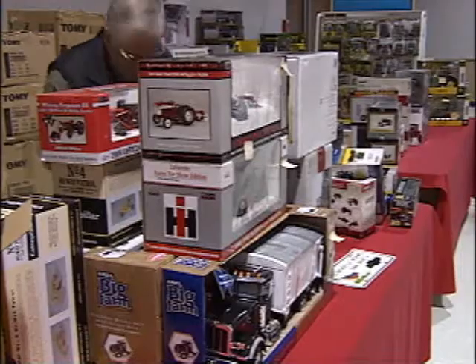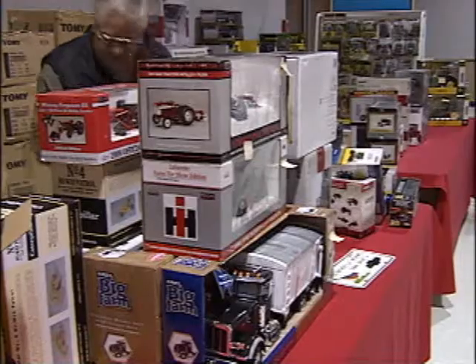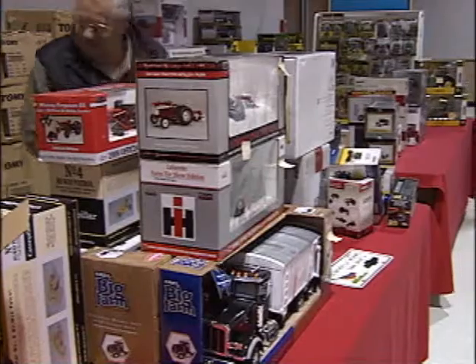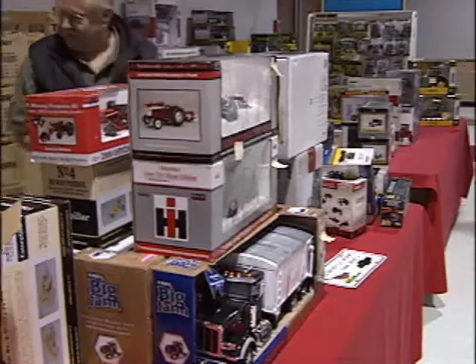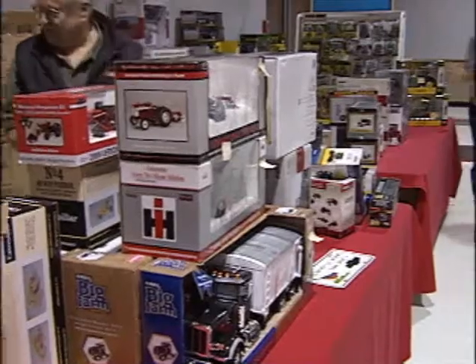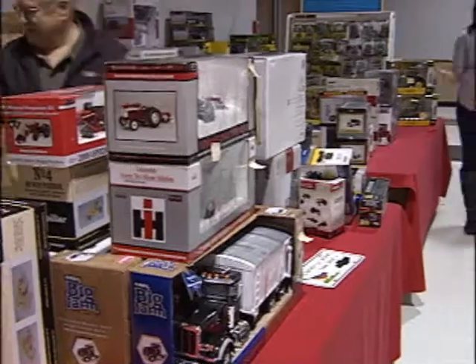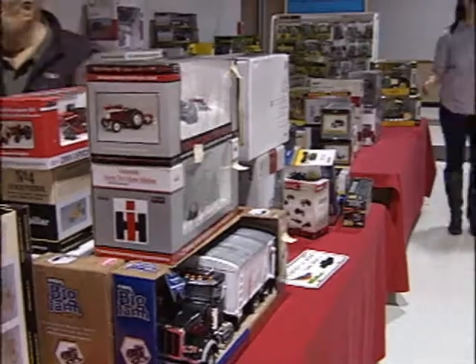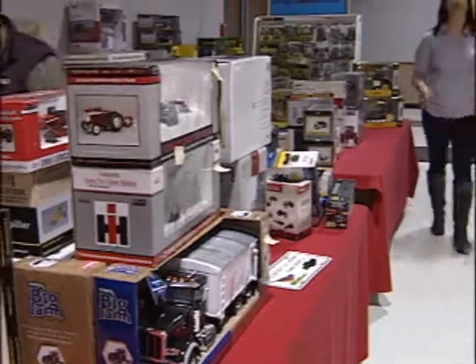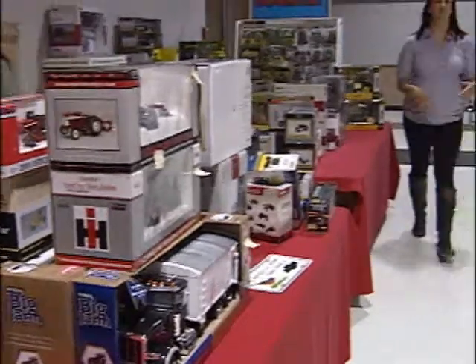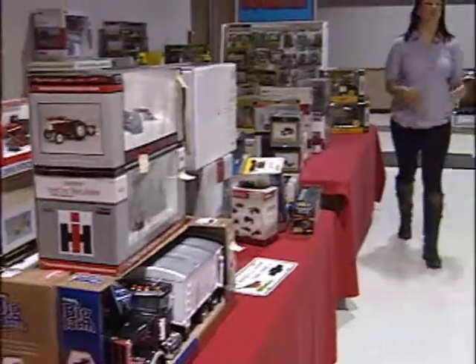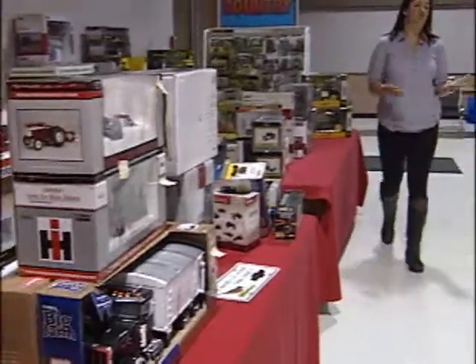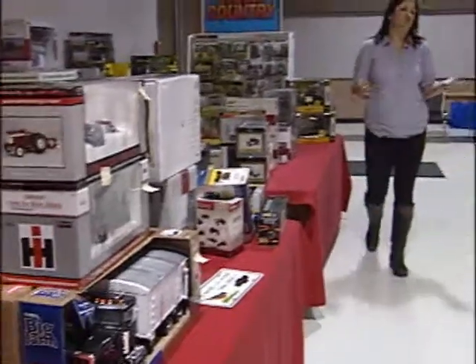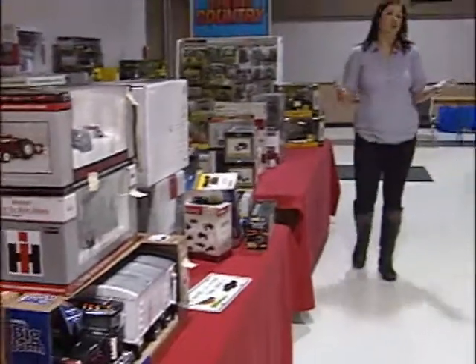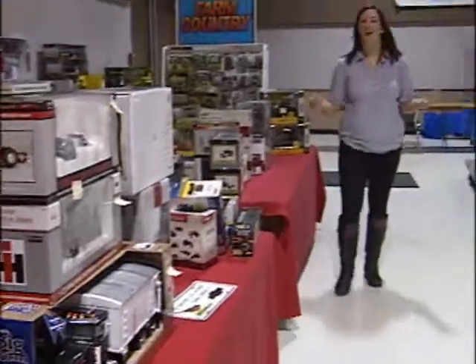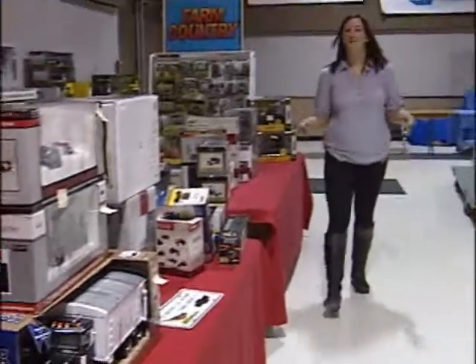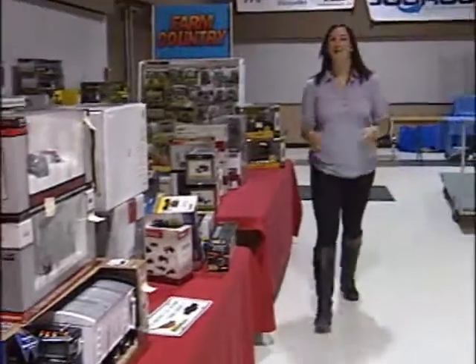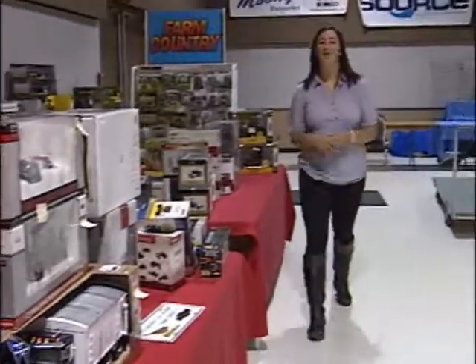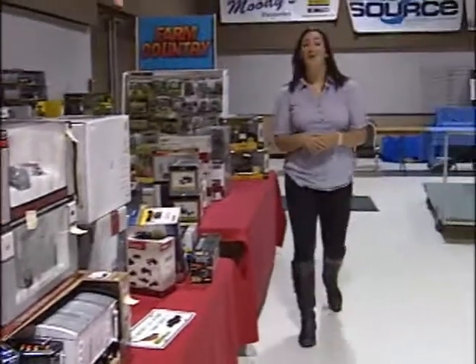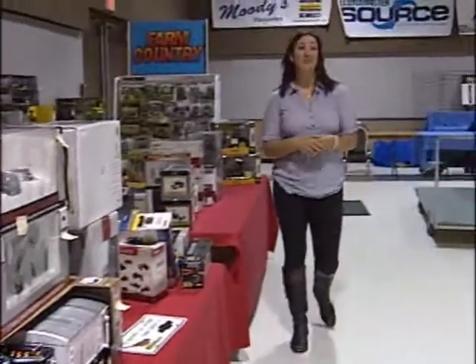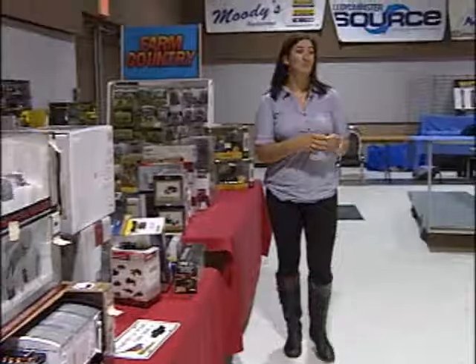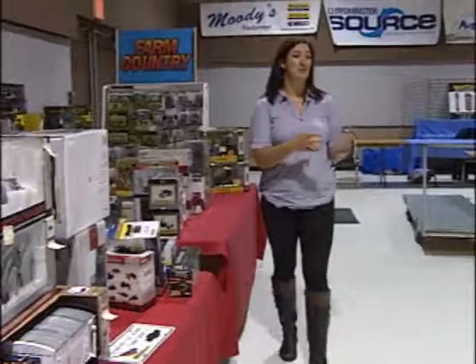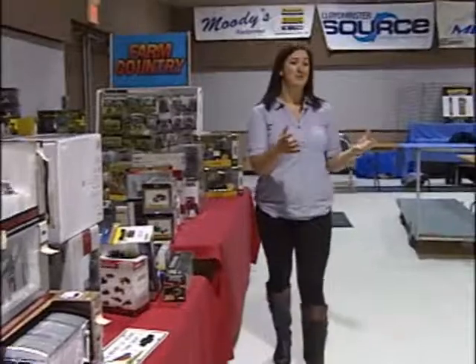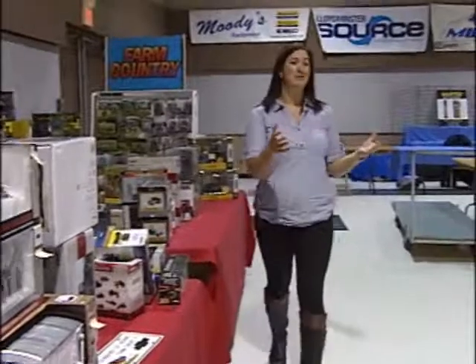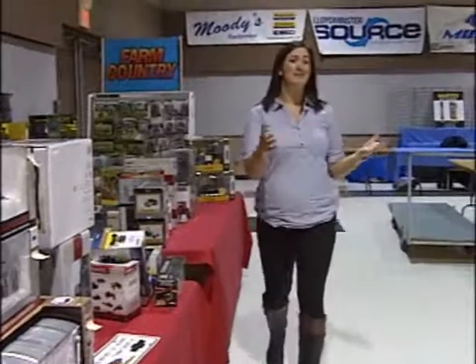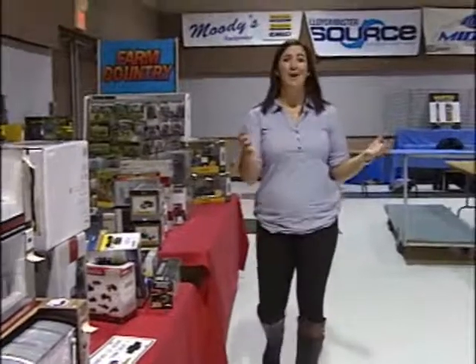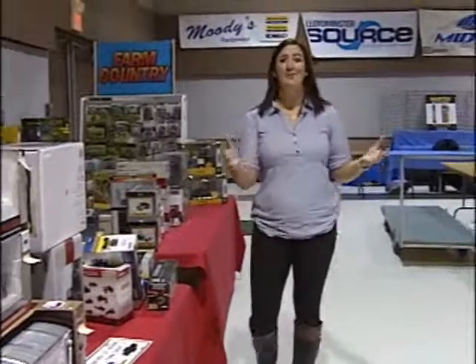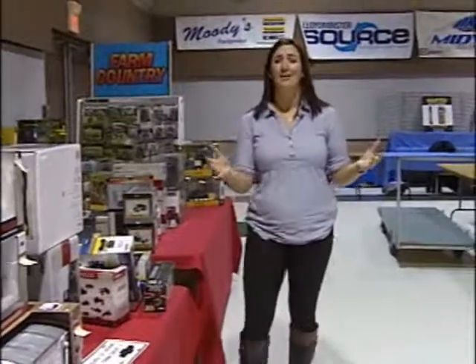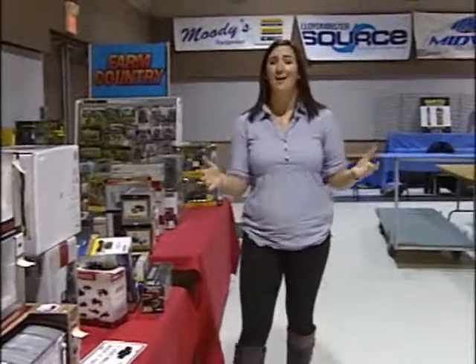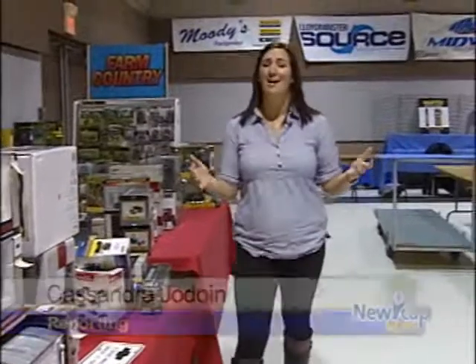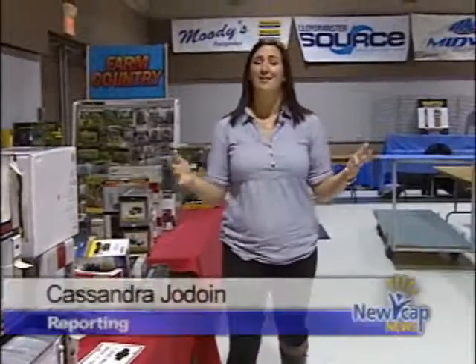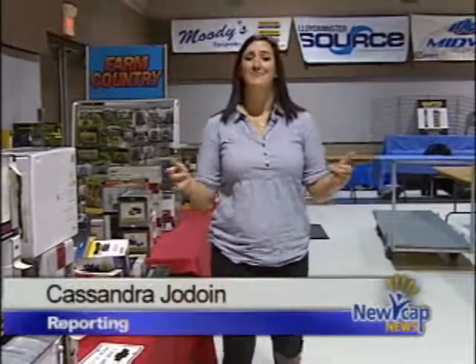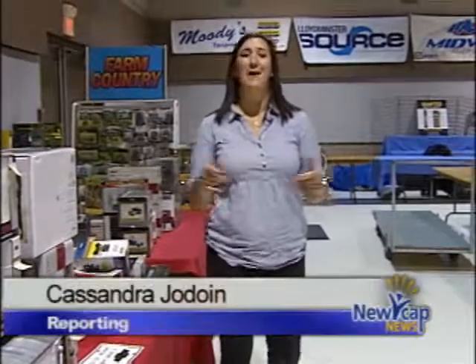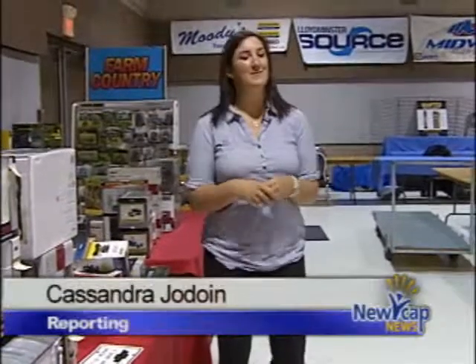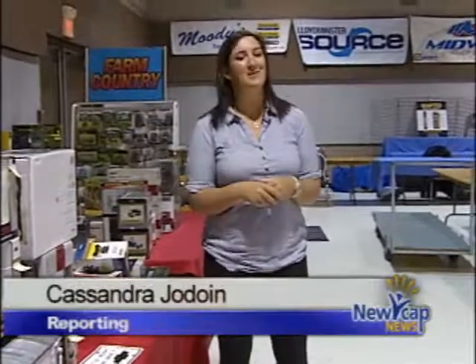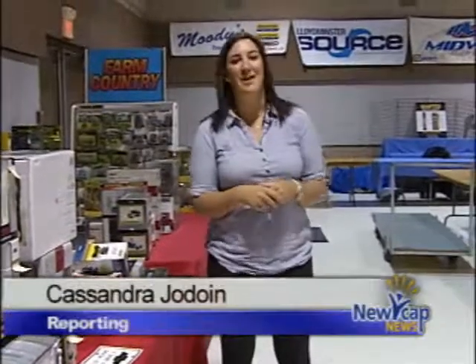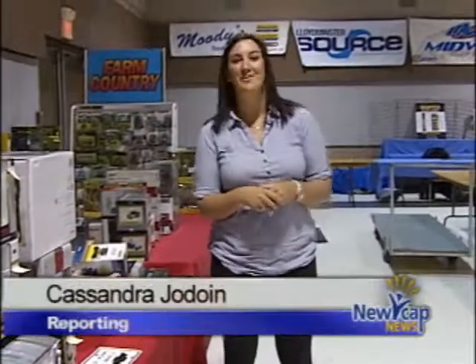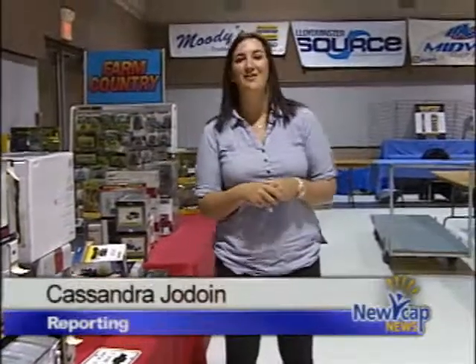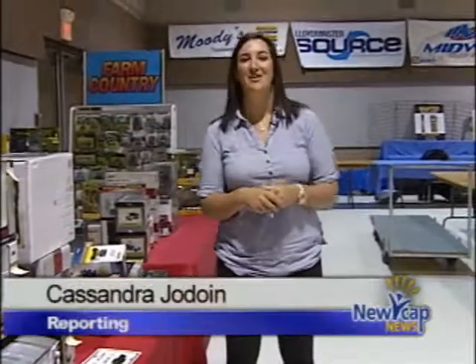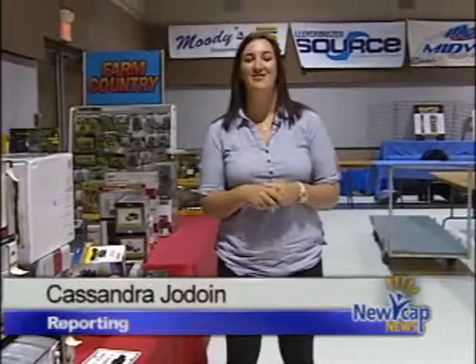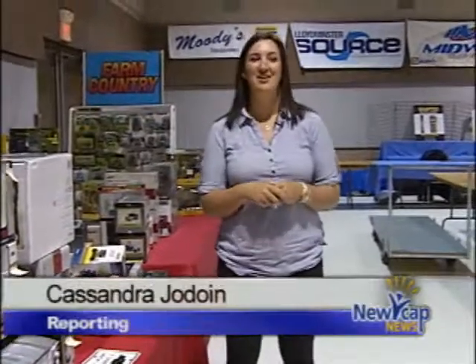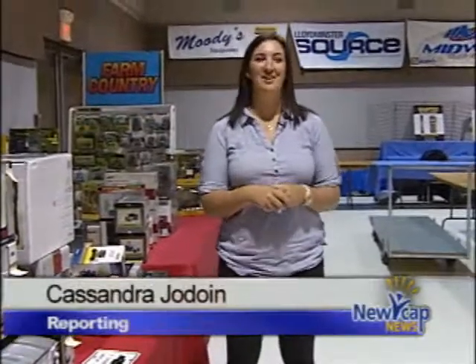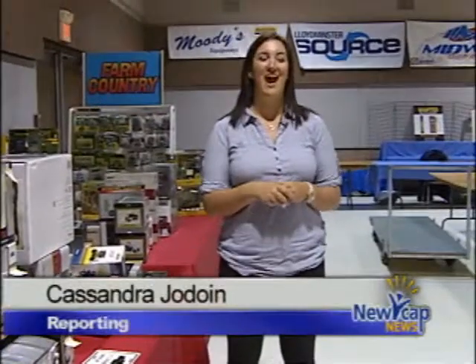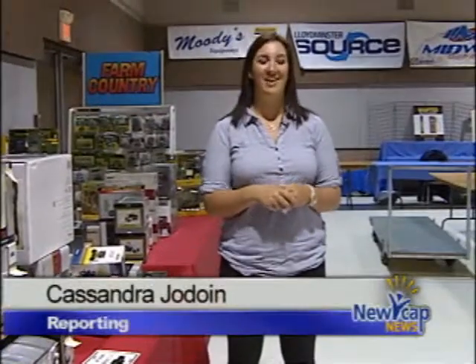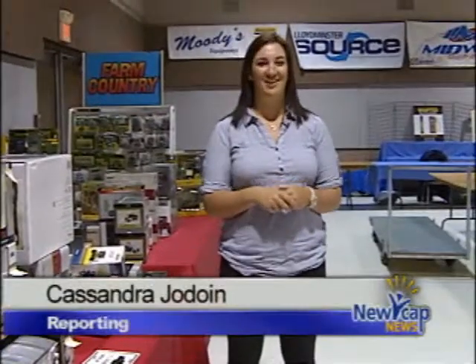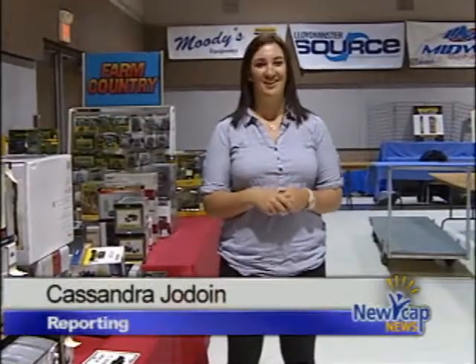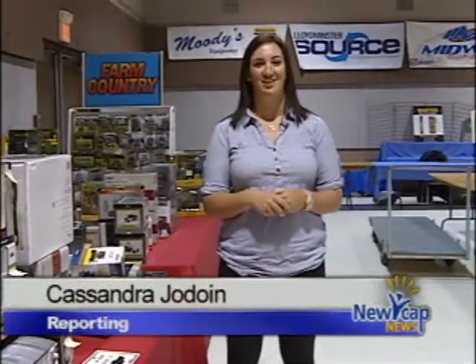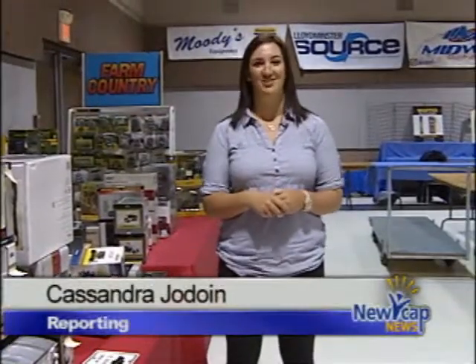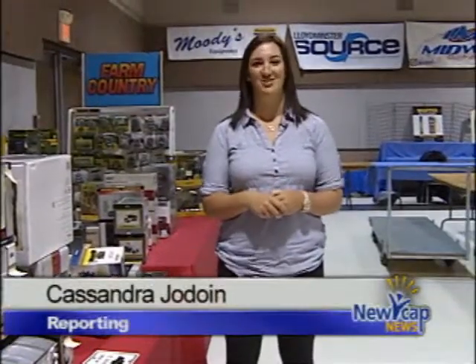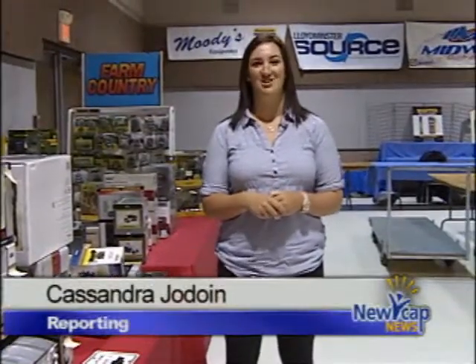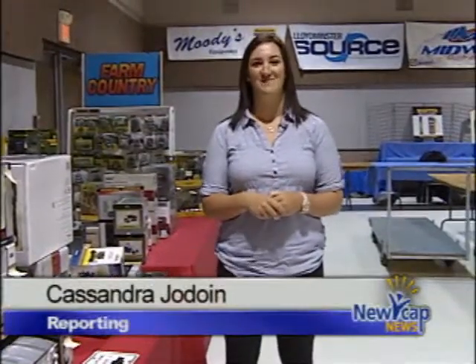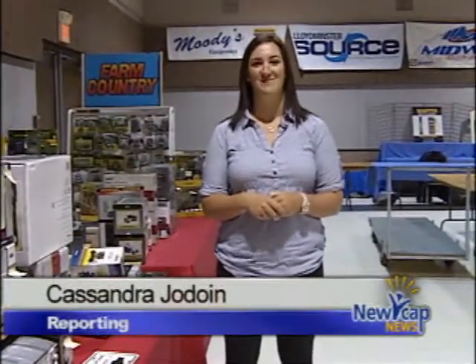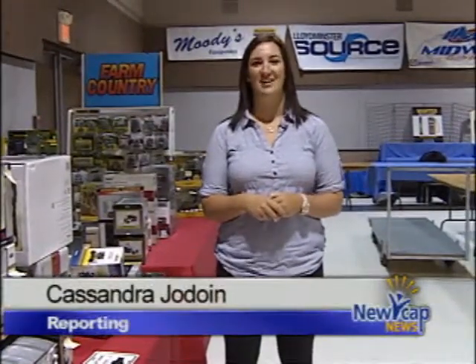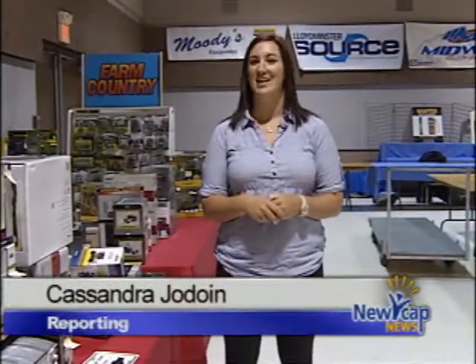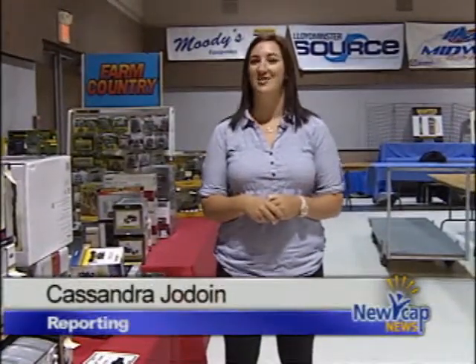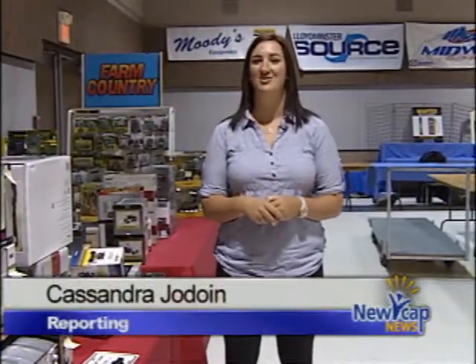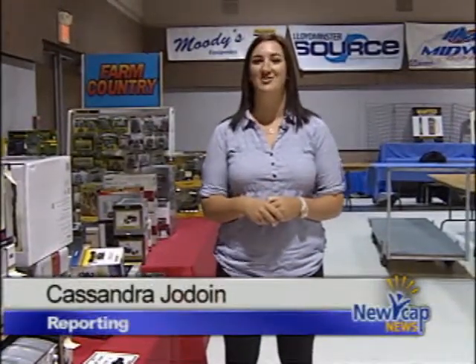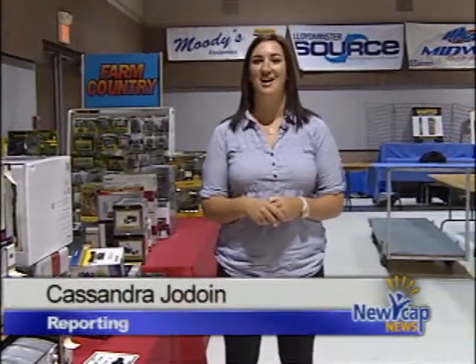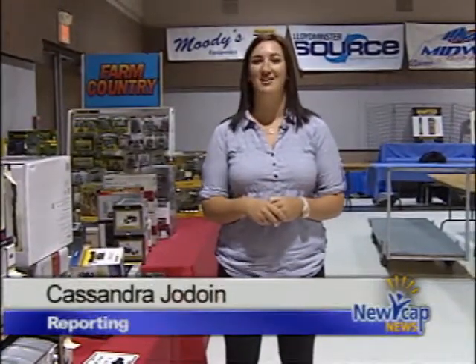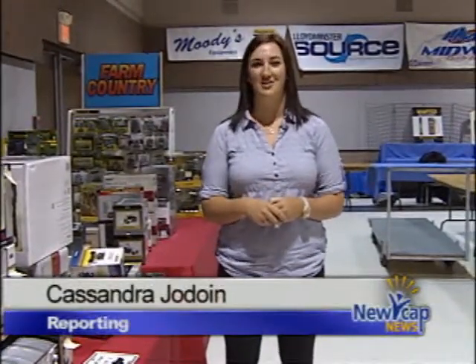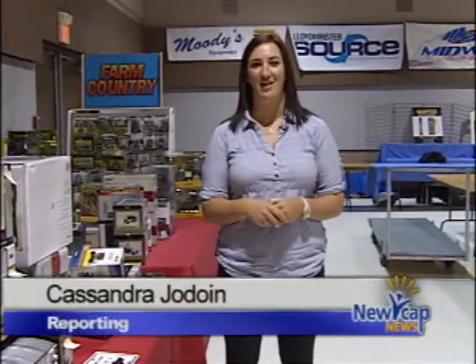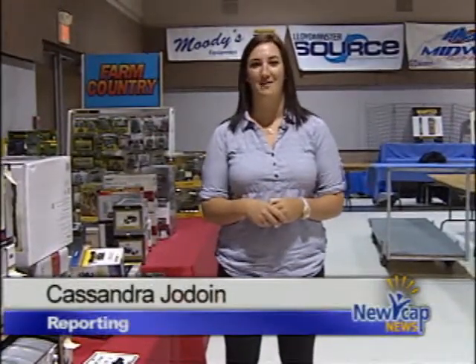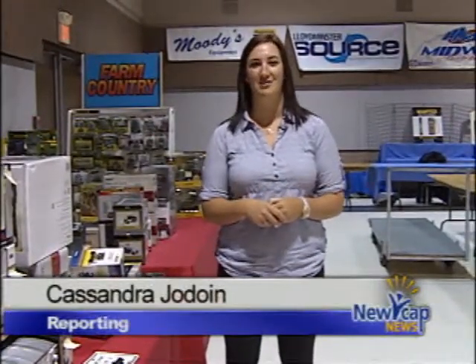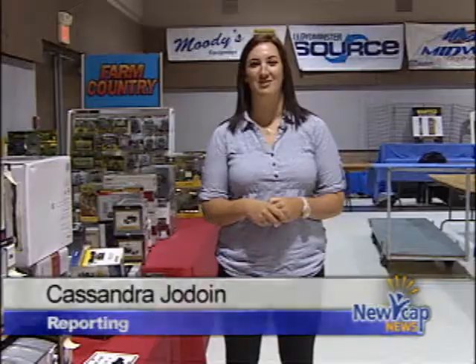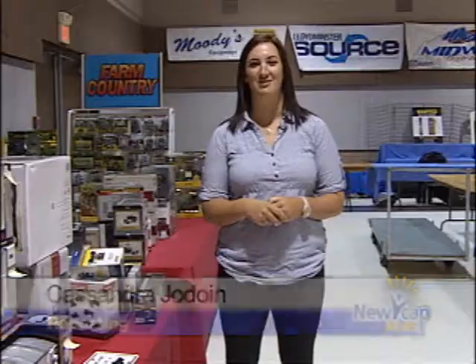Whether you're a collector, this is just a hobby, or you just want to see what's down here, there's bound to be something for you at the Collector Show. Cassandra Jadwin, New Cap News.